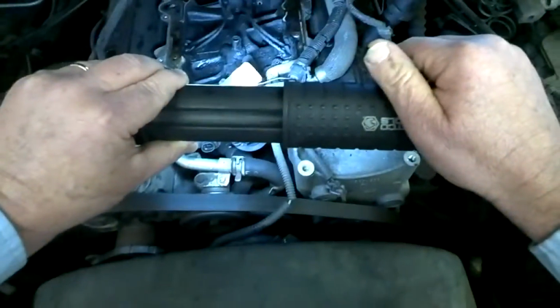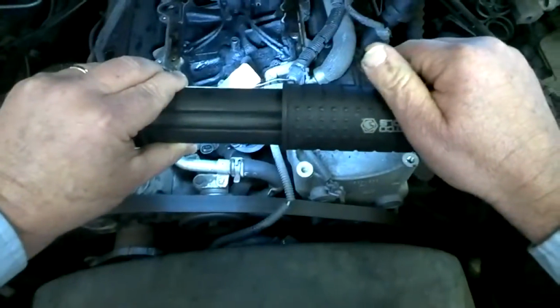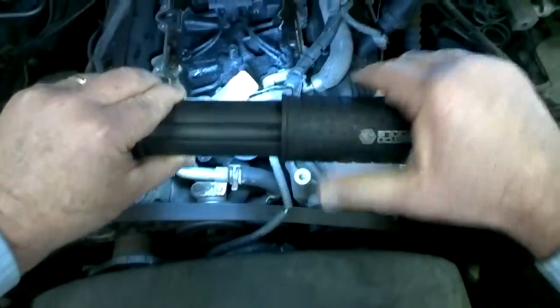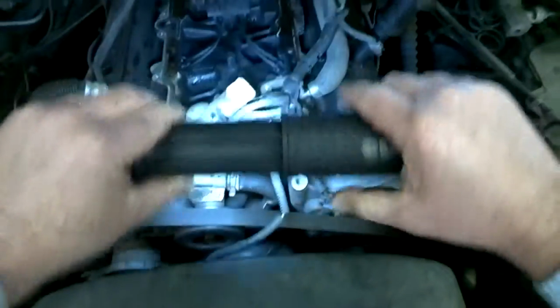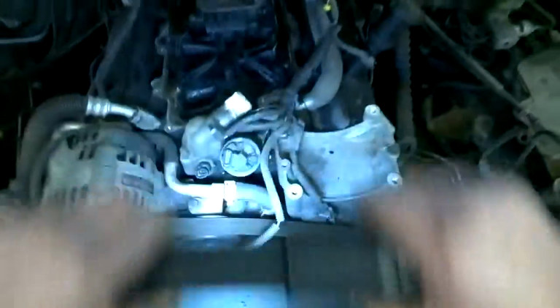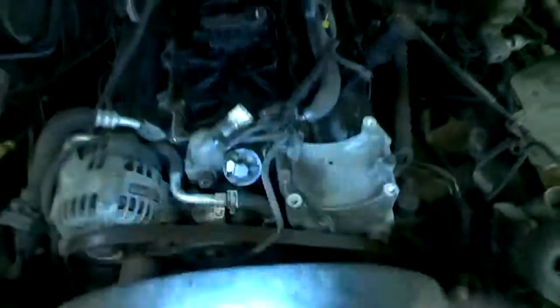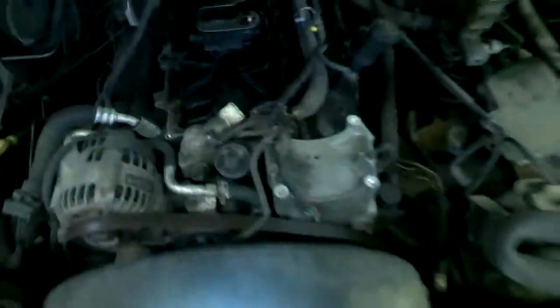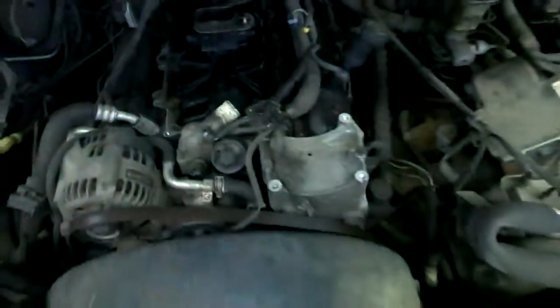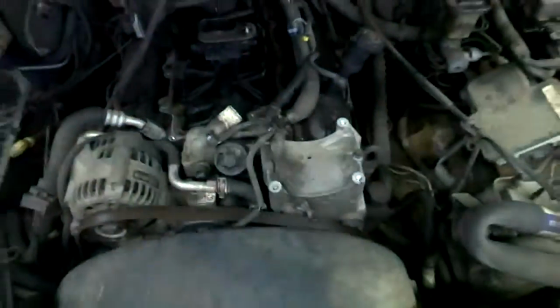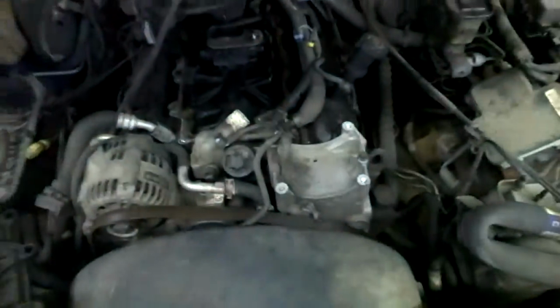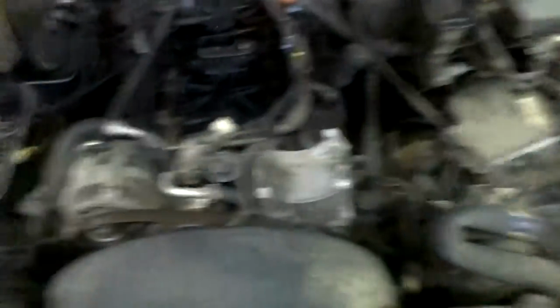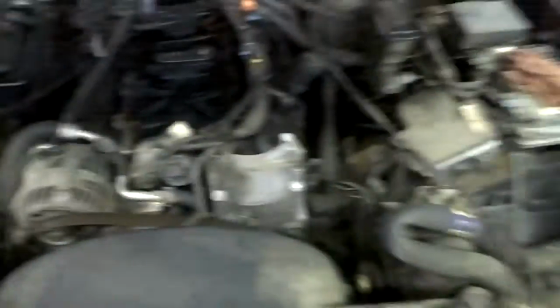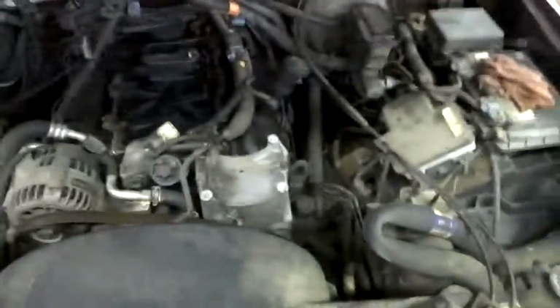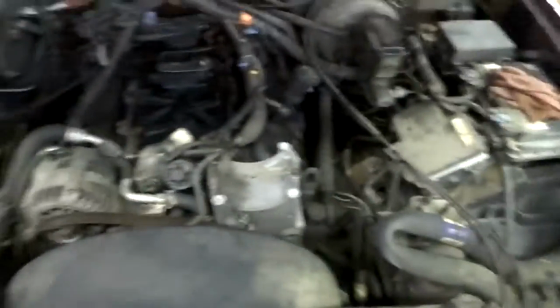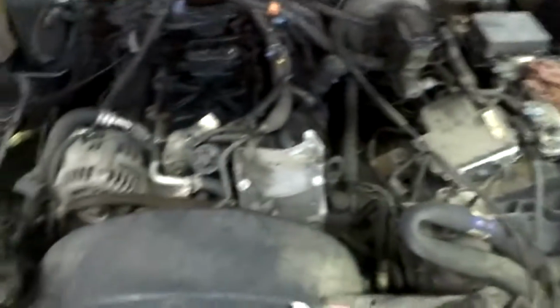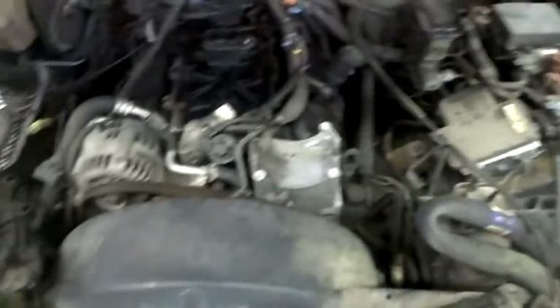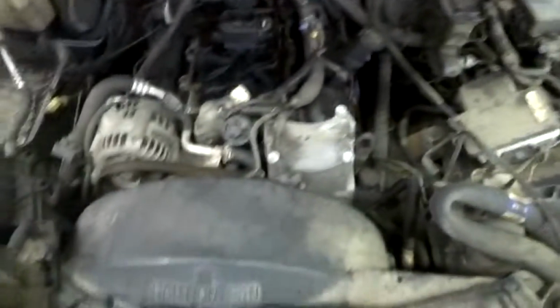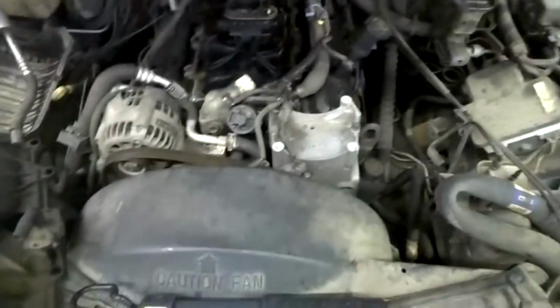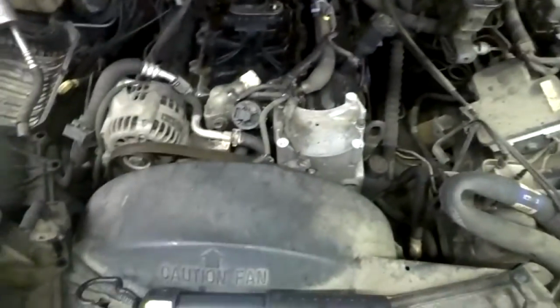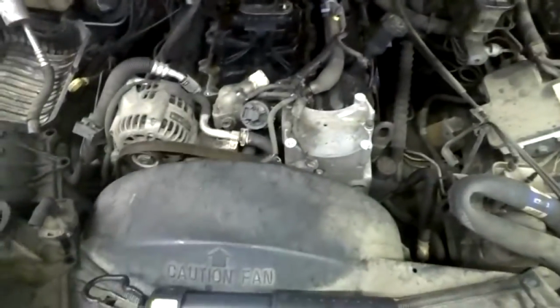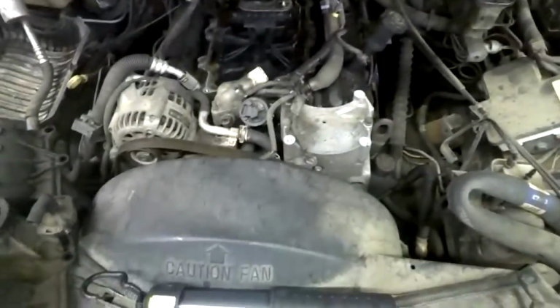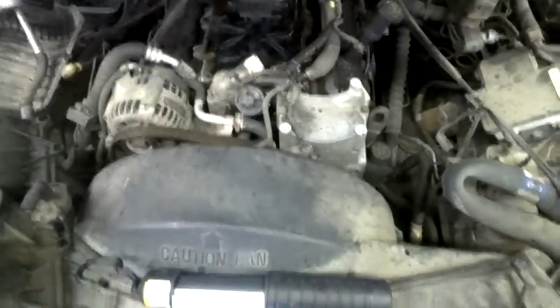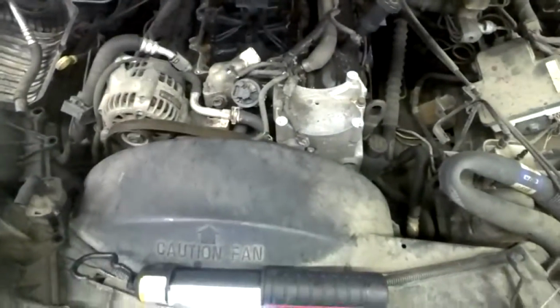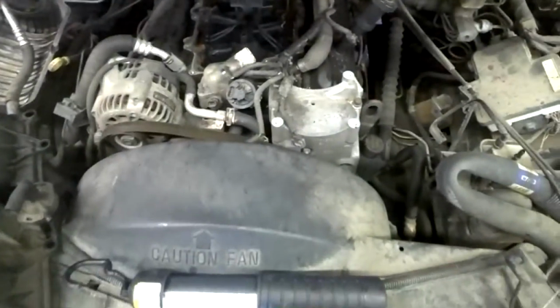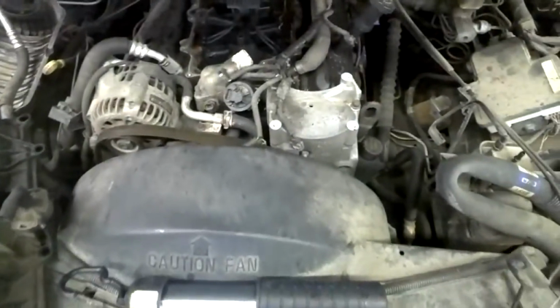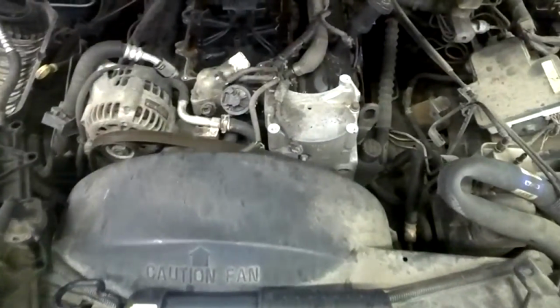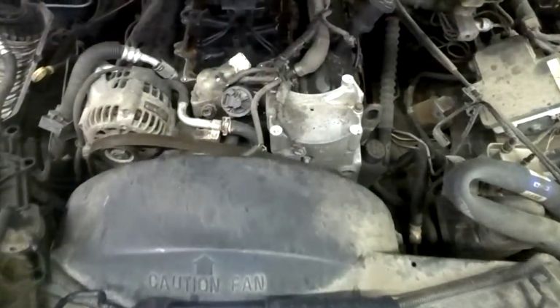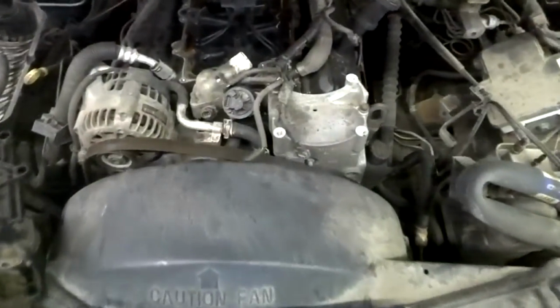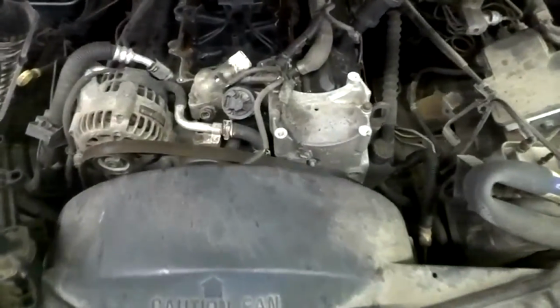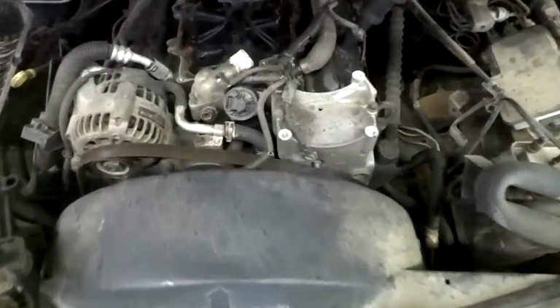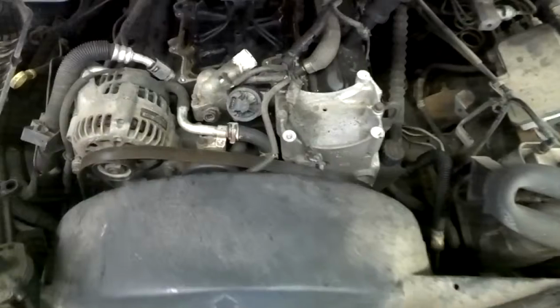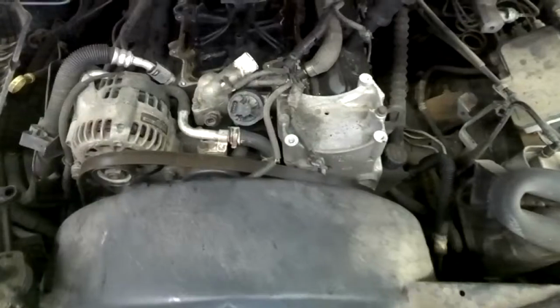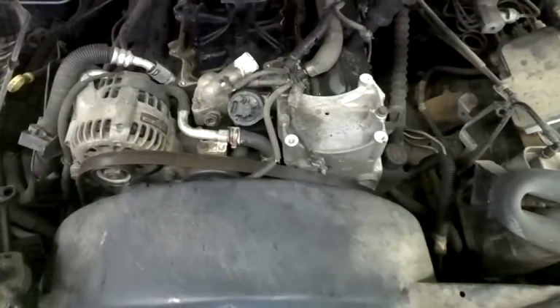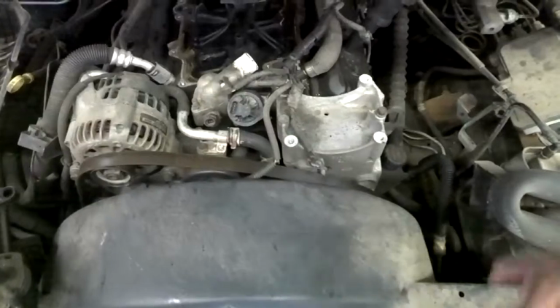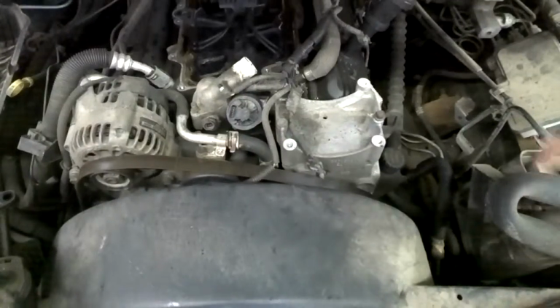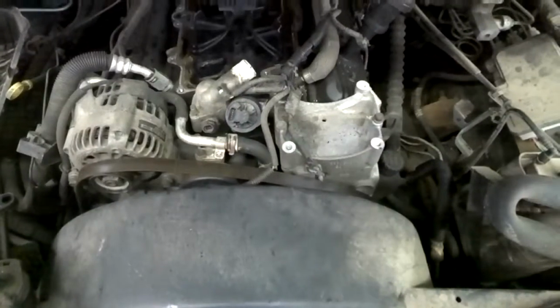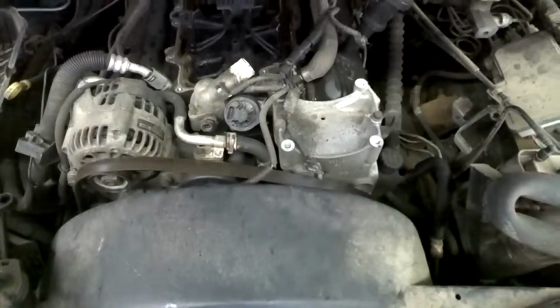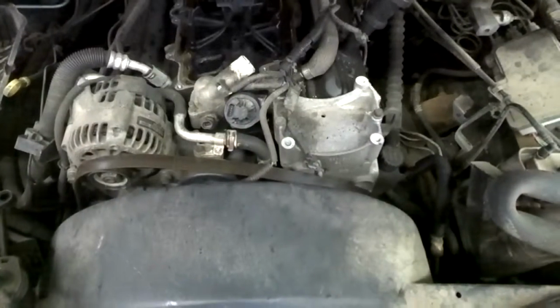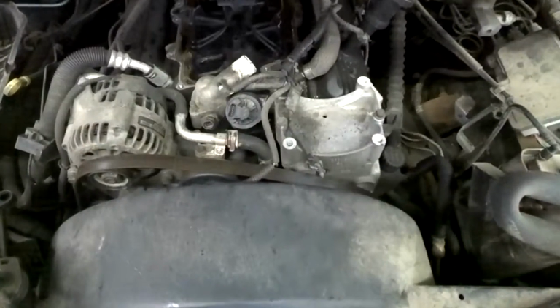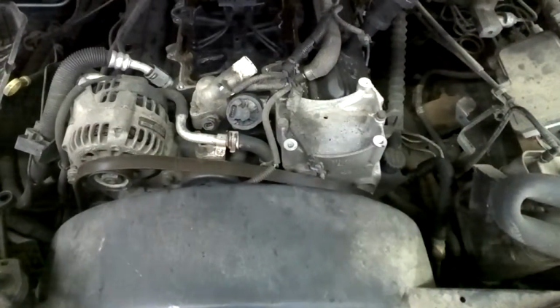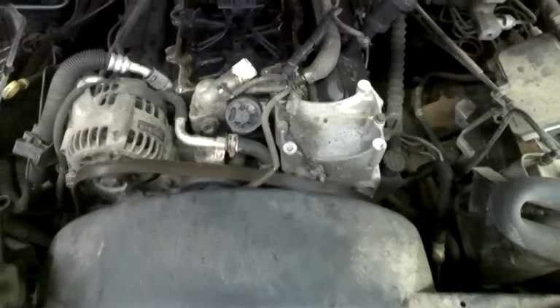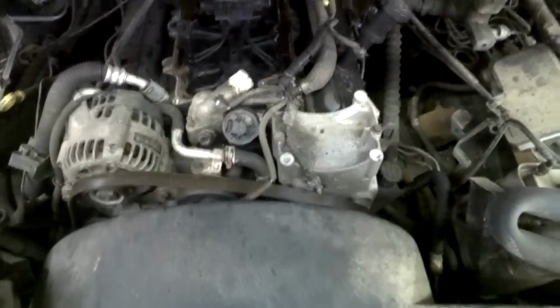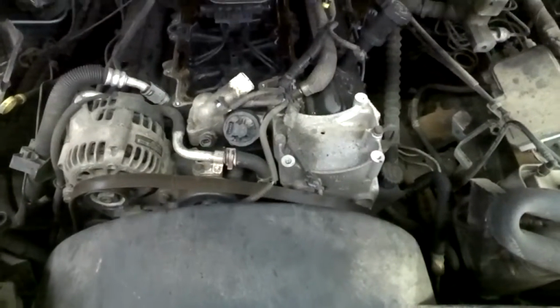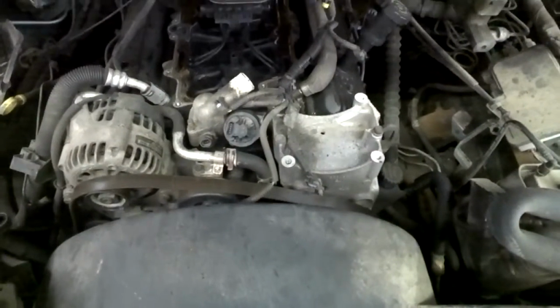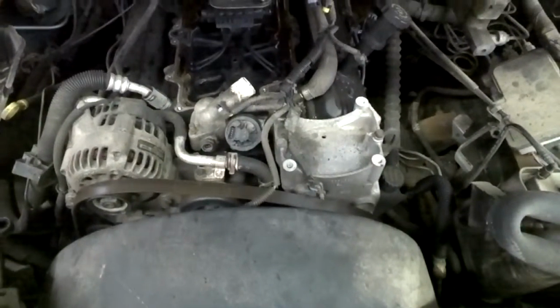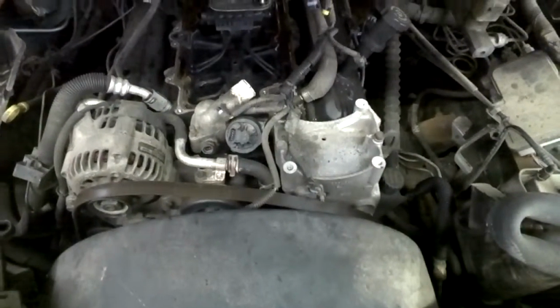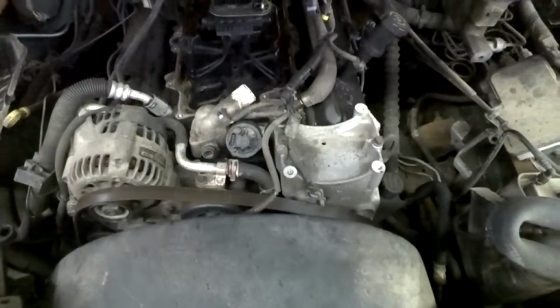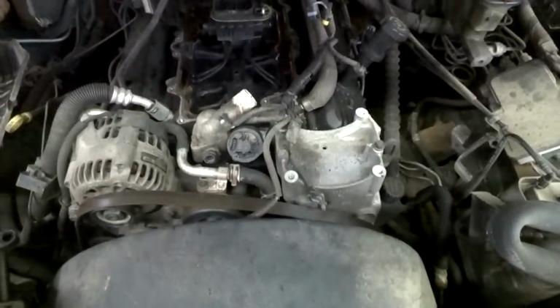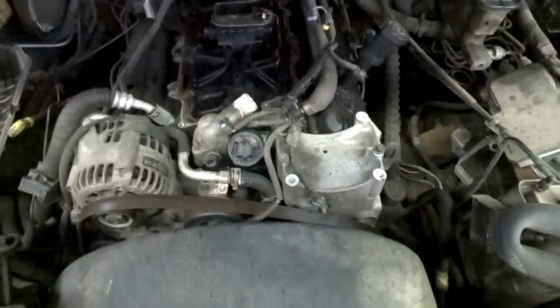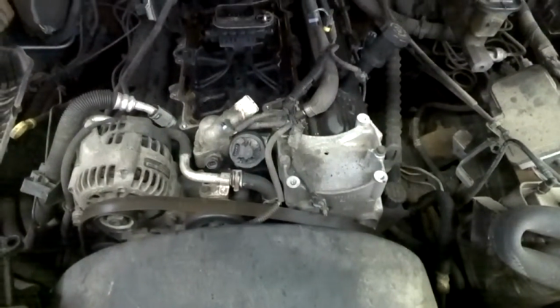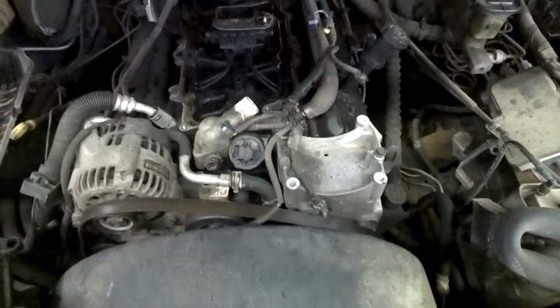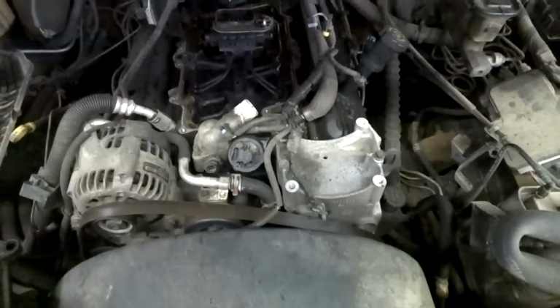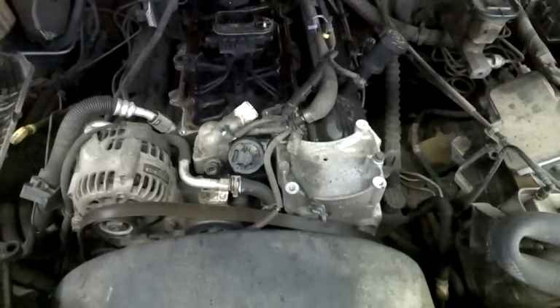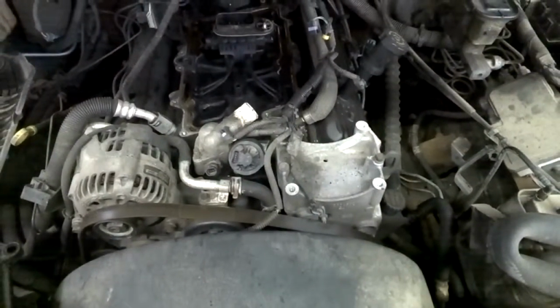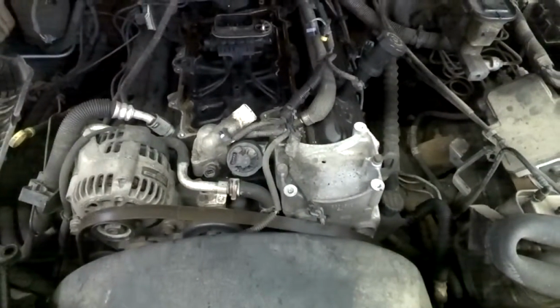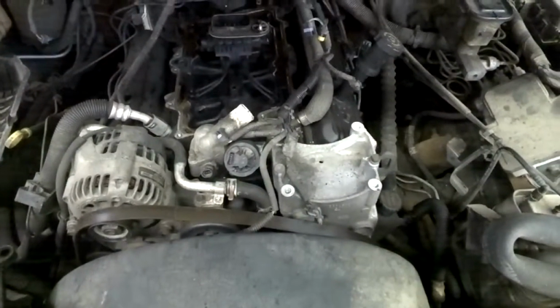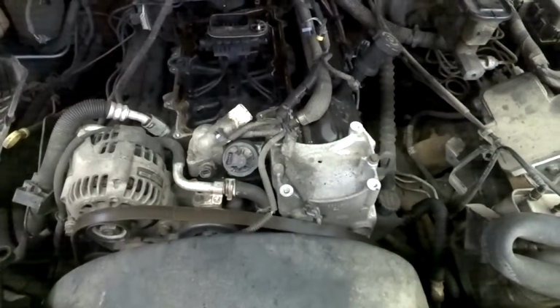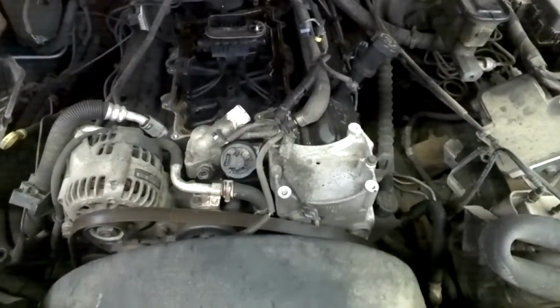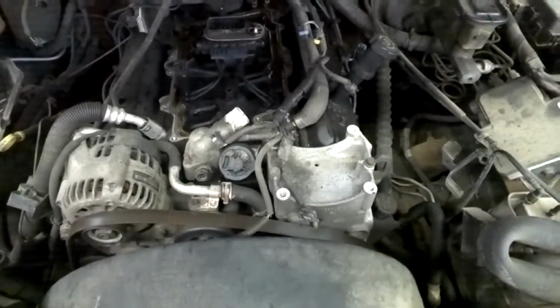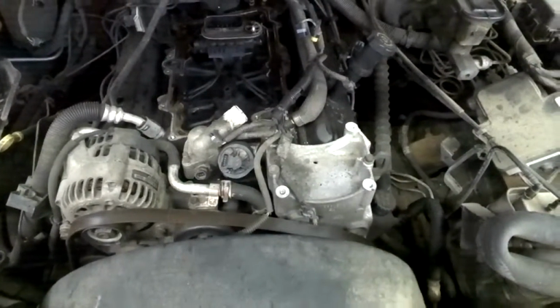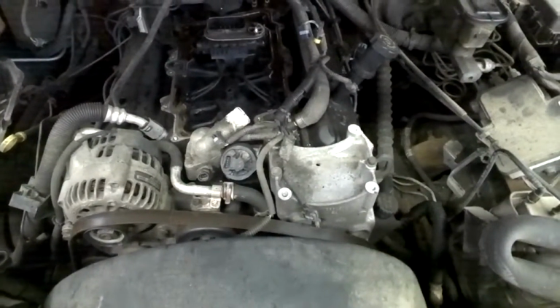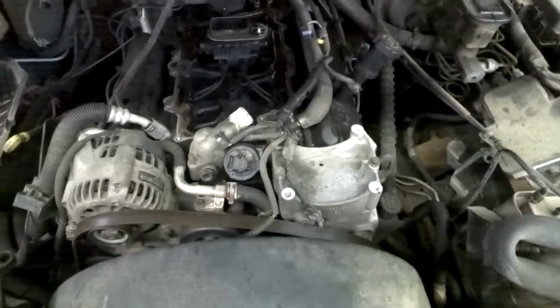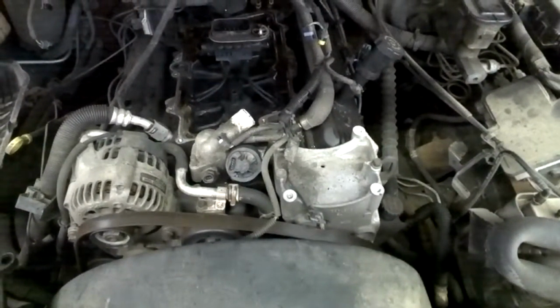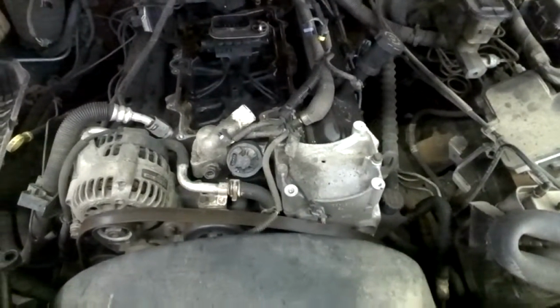So we want to get this back up and running. All right, Greg Buckley, Buckley's Auto Care. Take care, thank you.